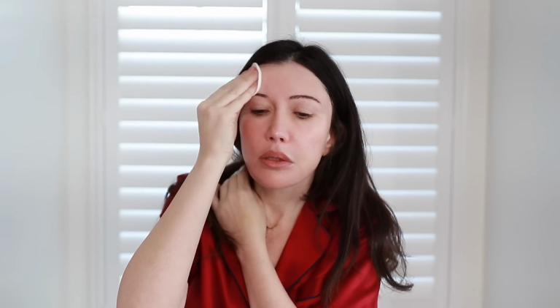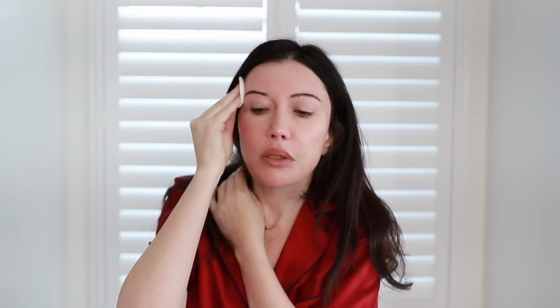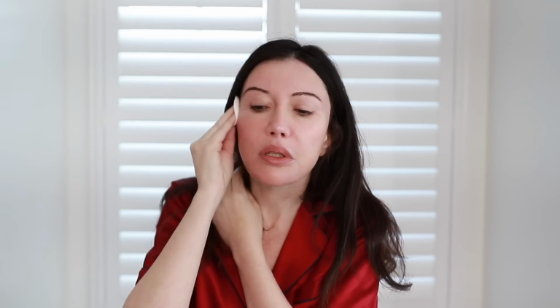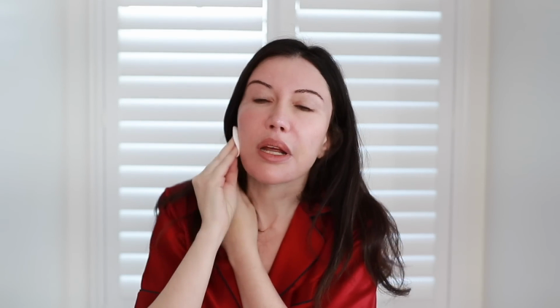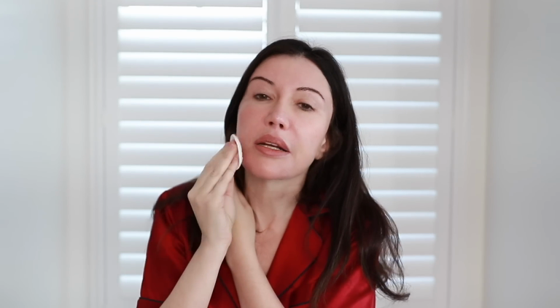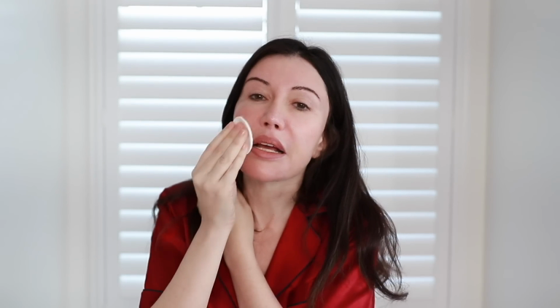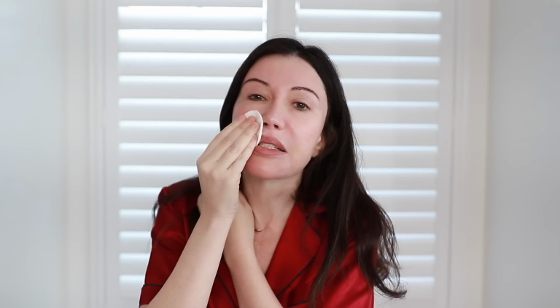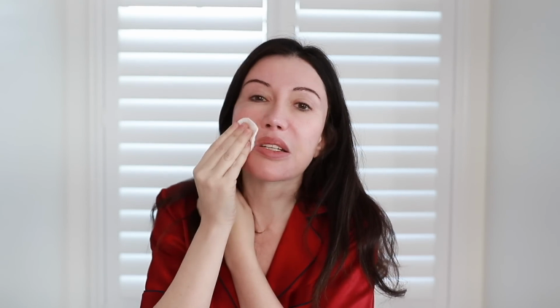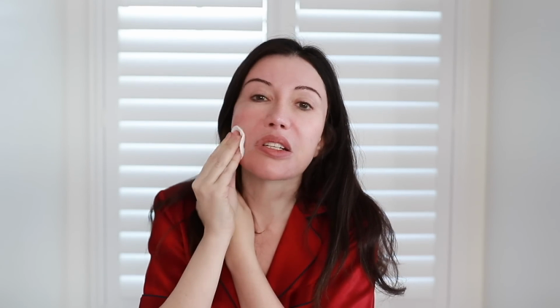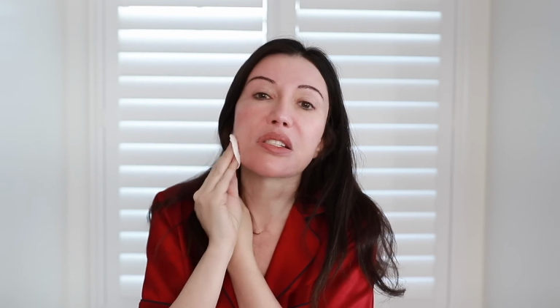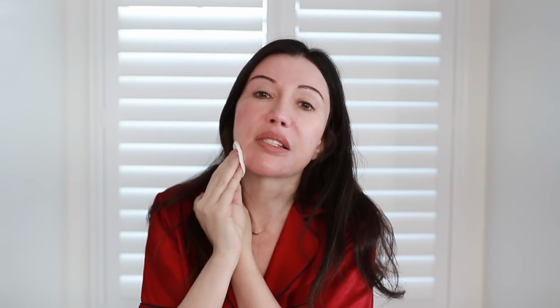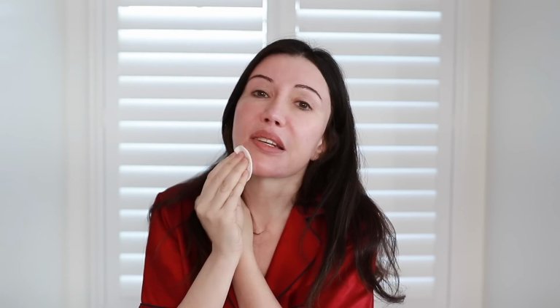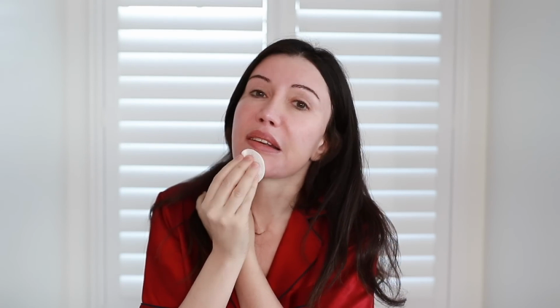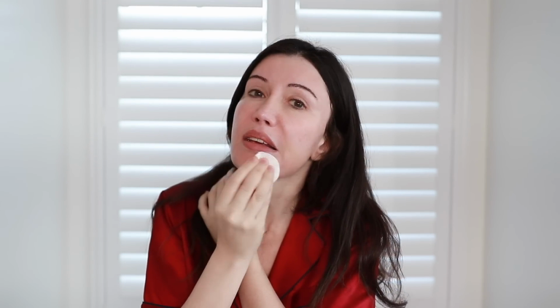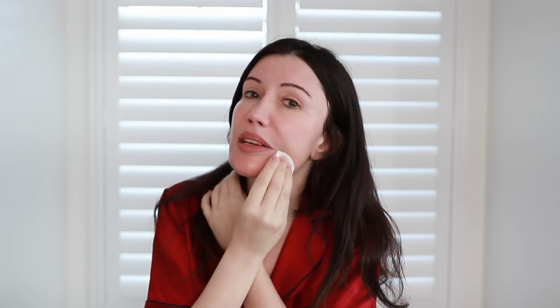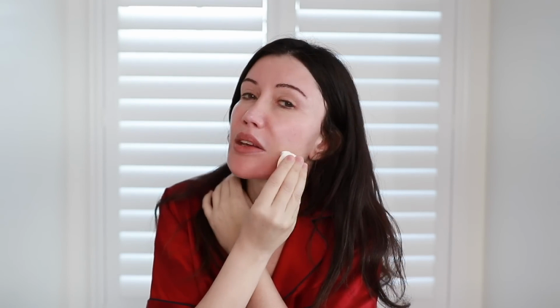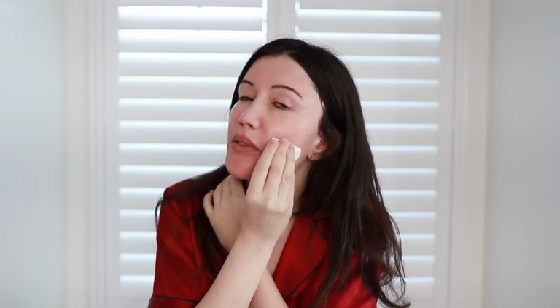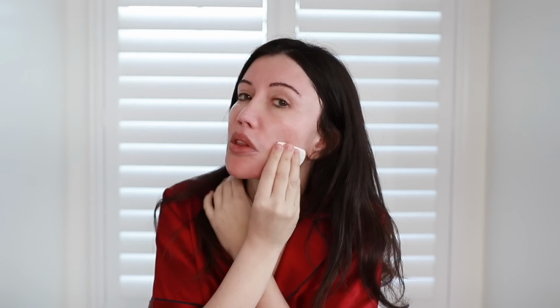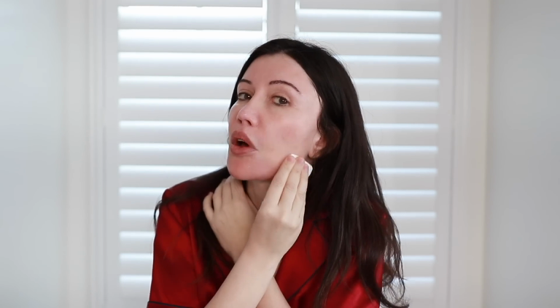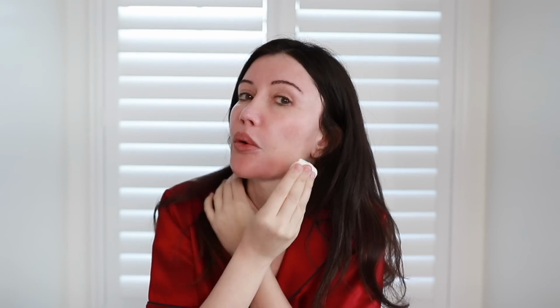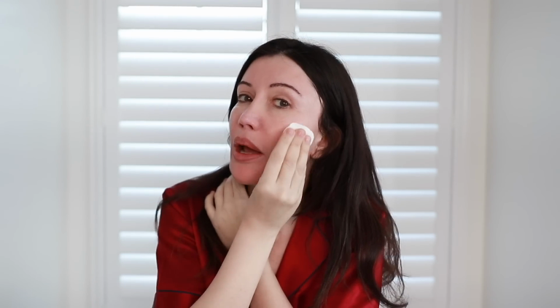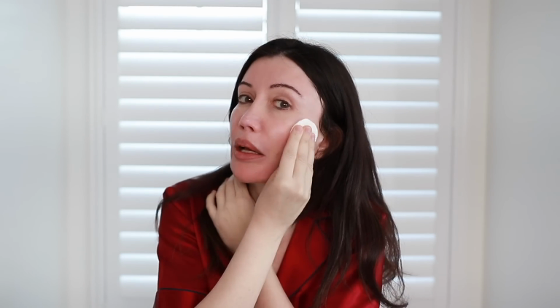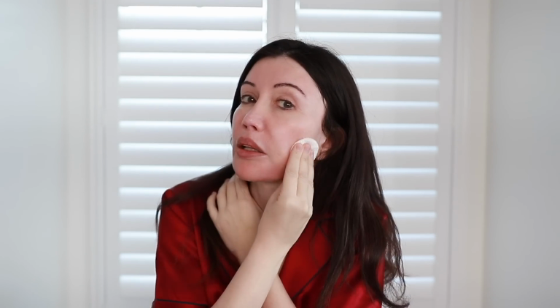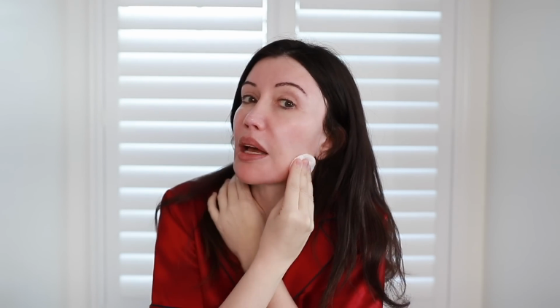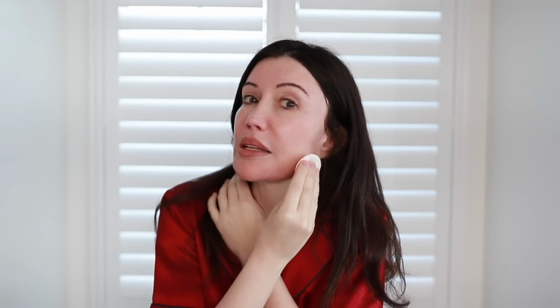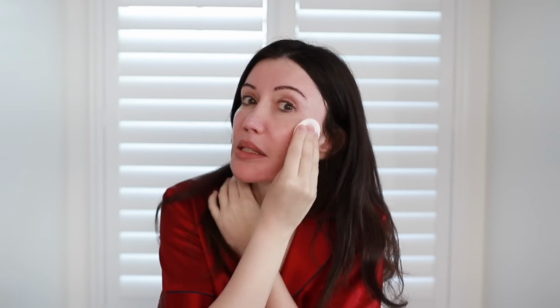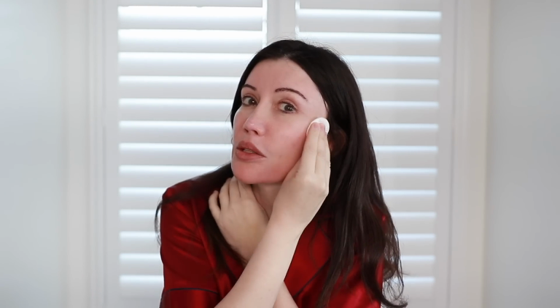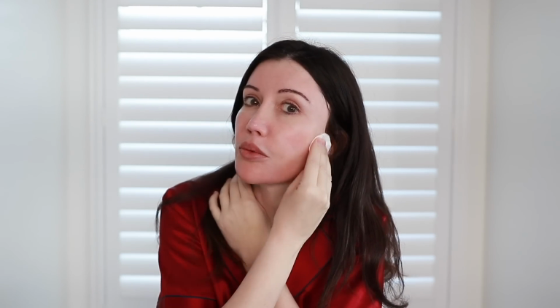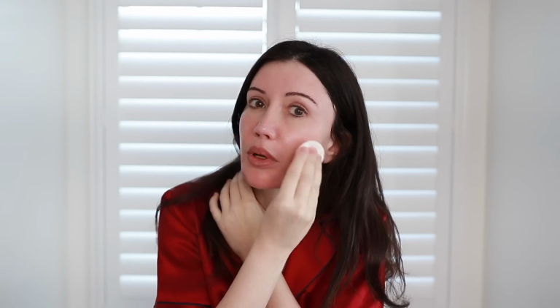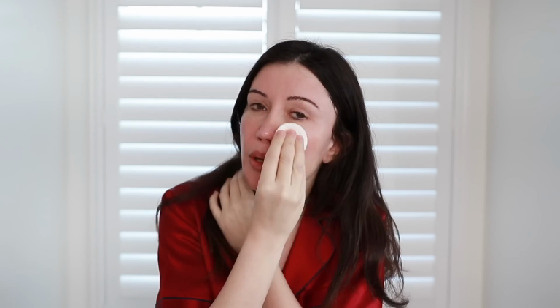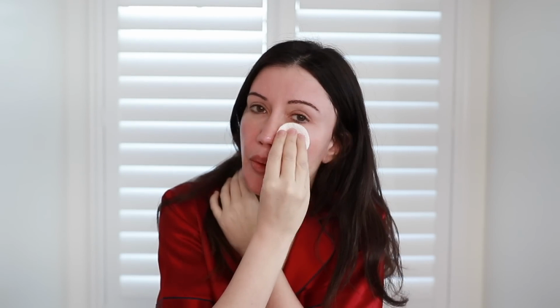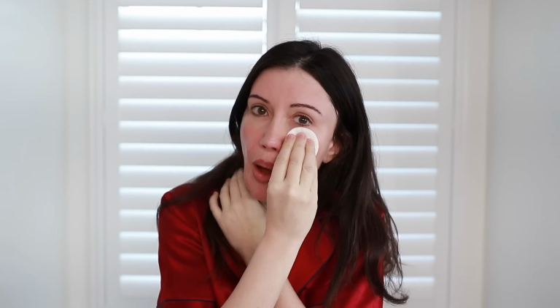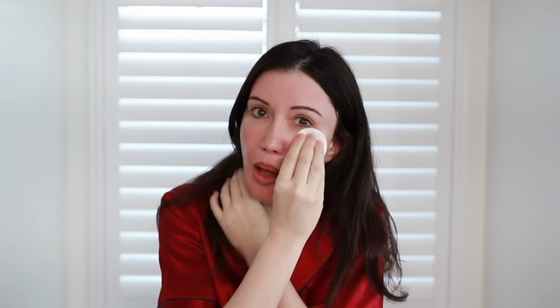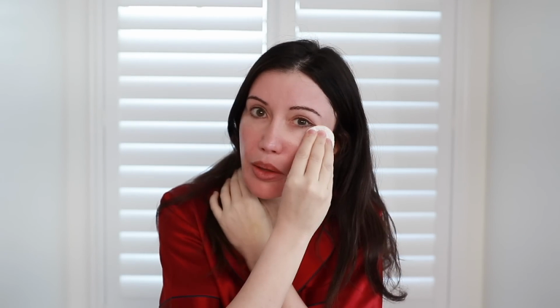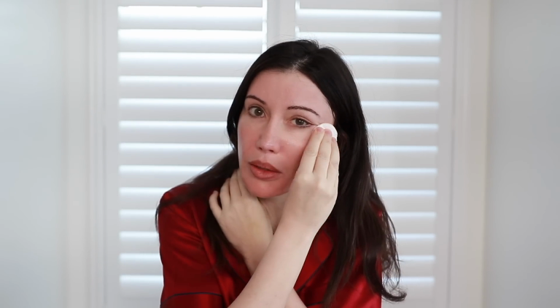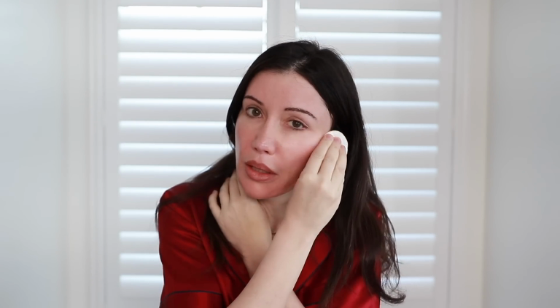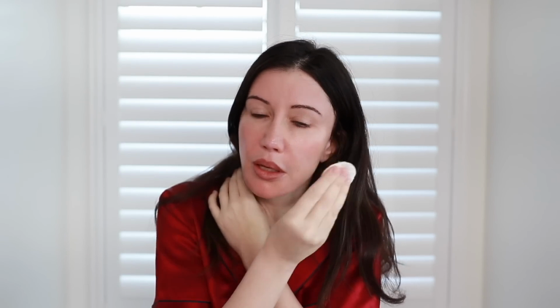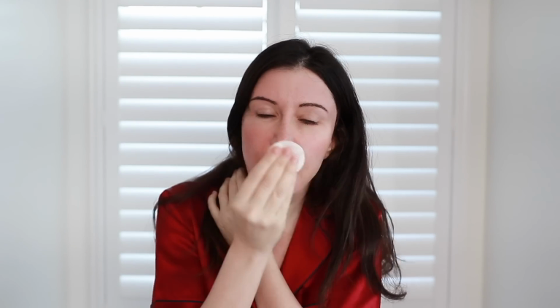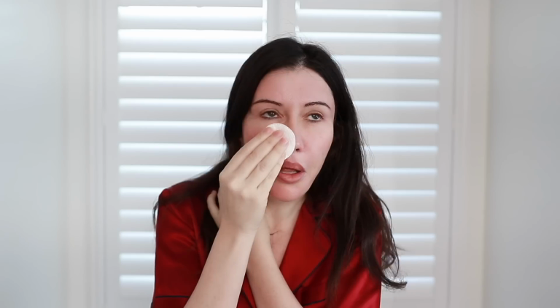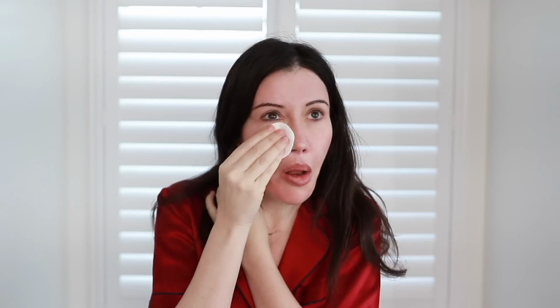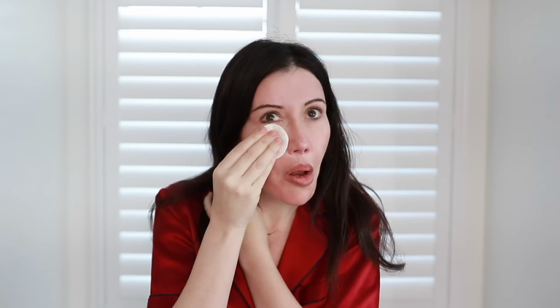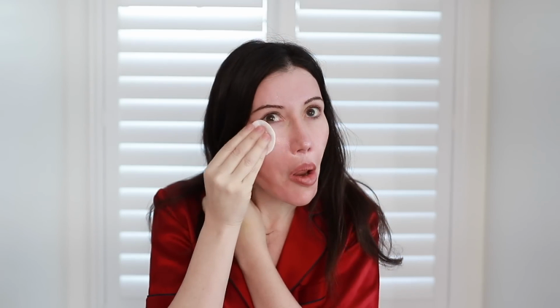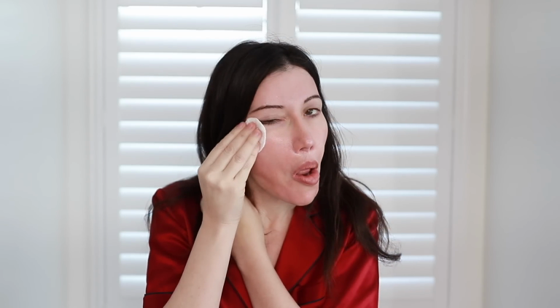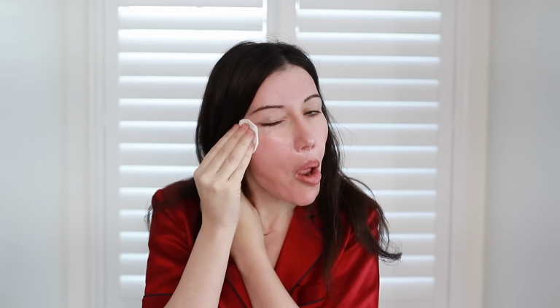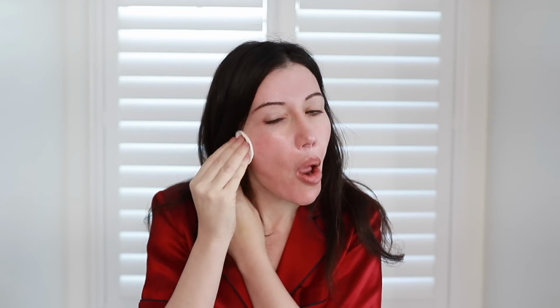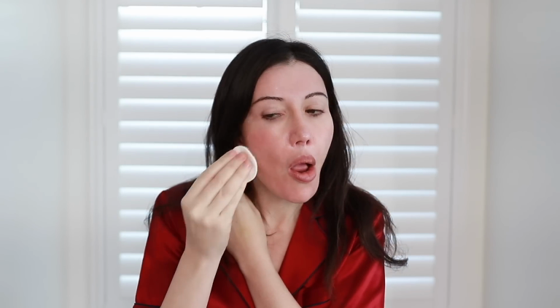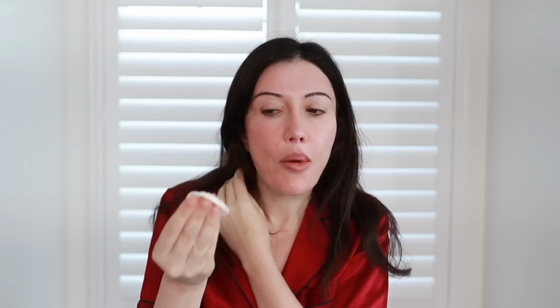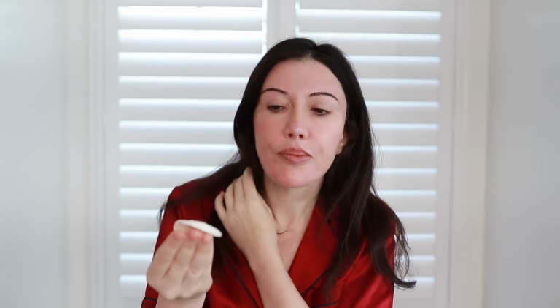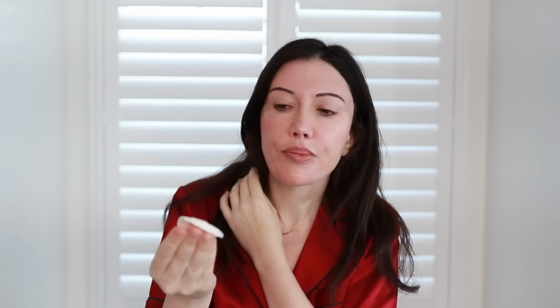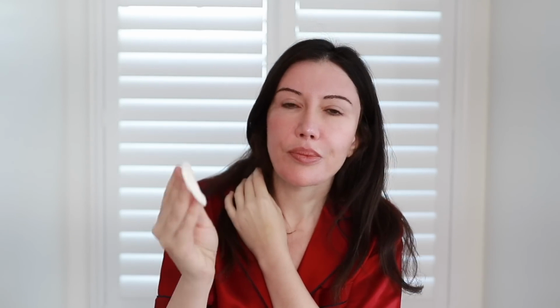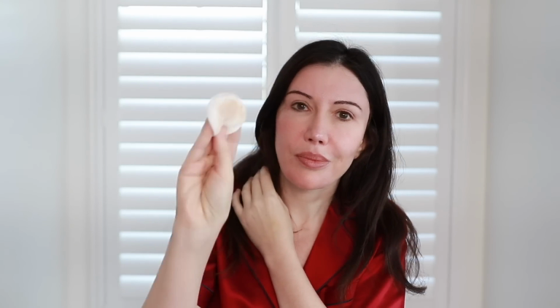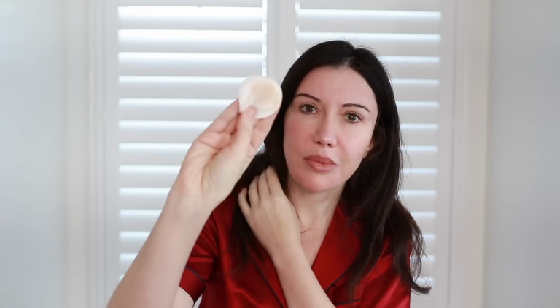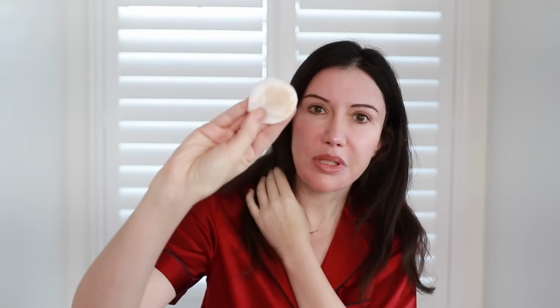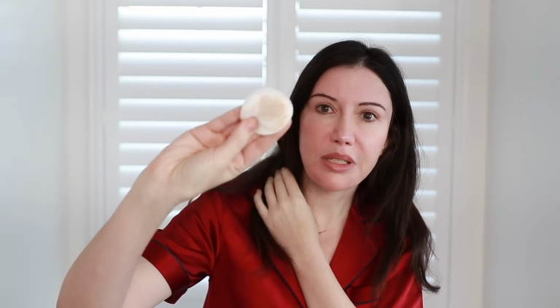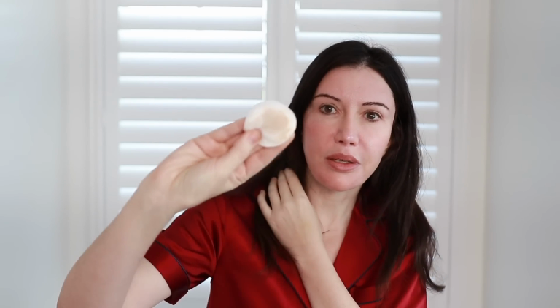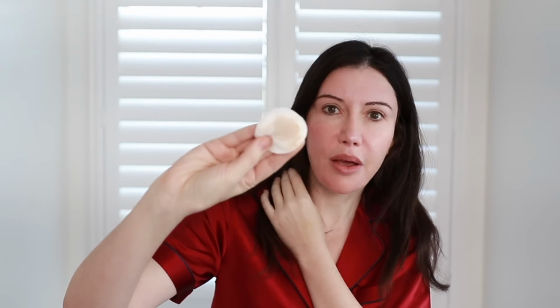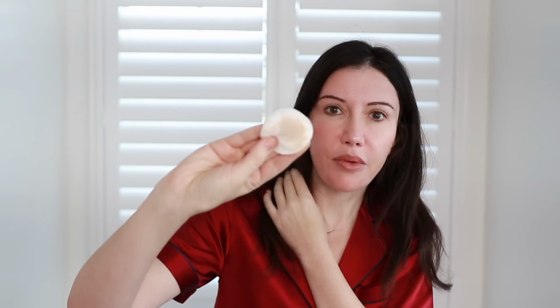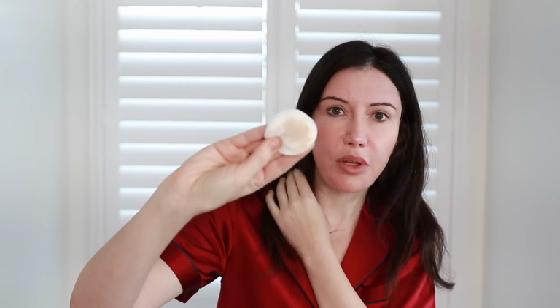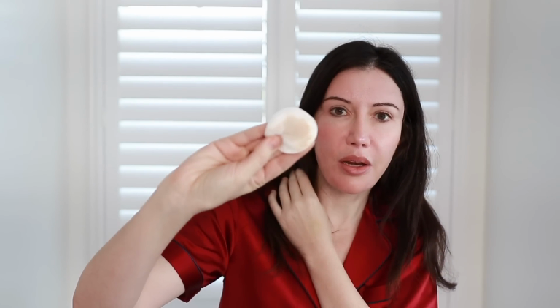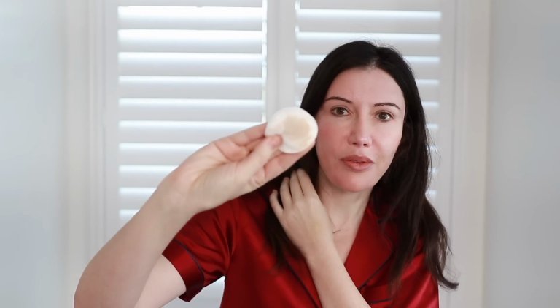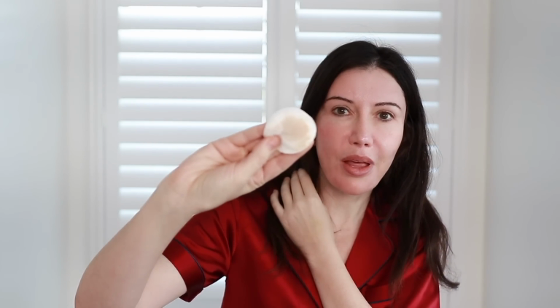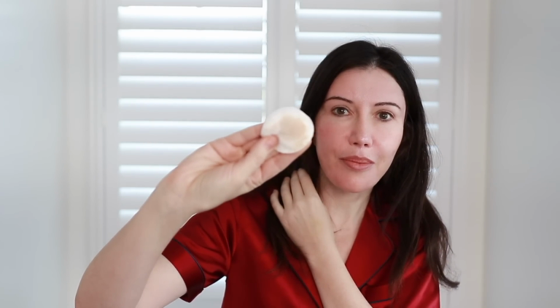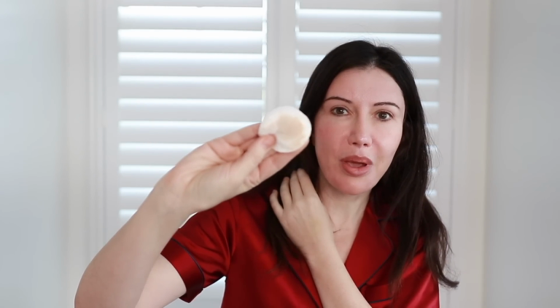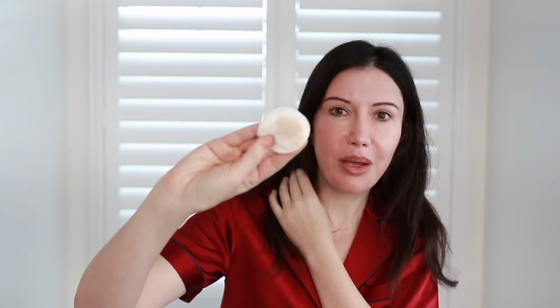And as you can see, even though I cleansed really well, I still have a lot of that makeup.